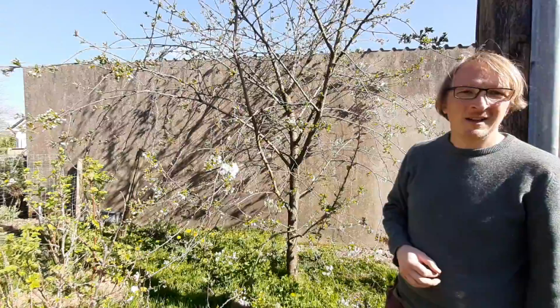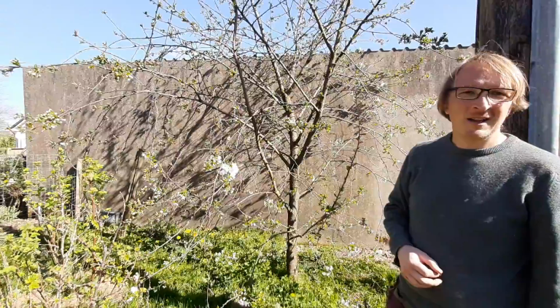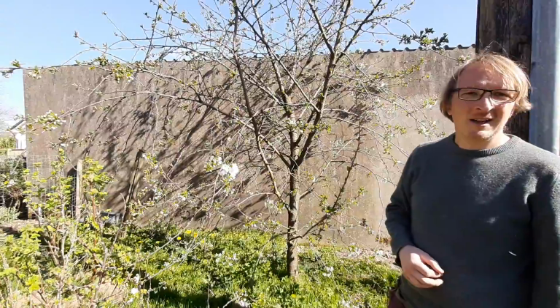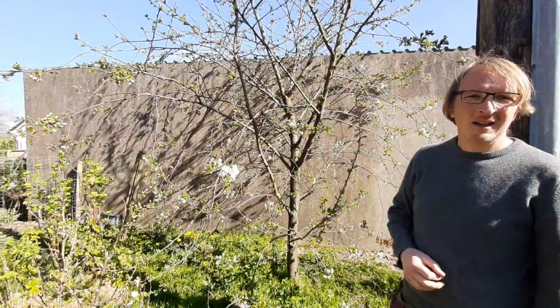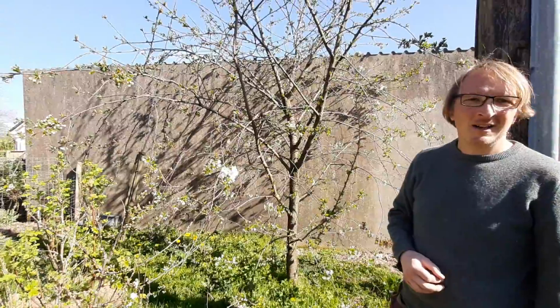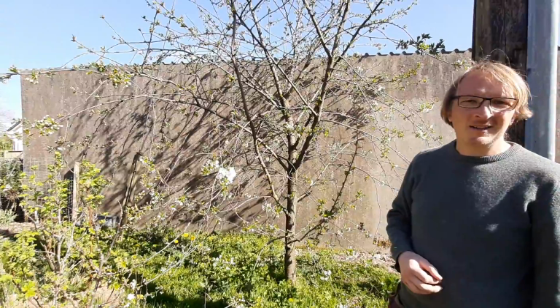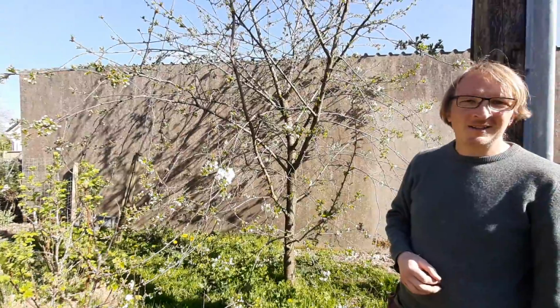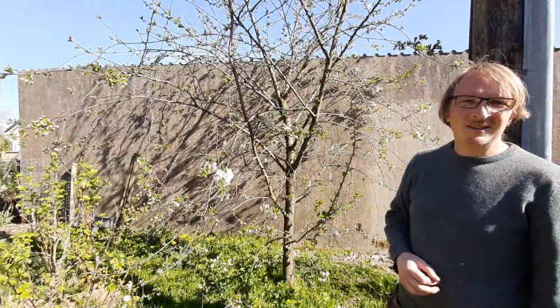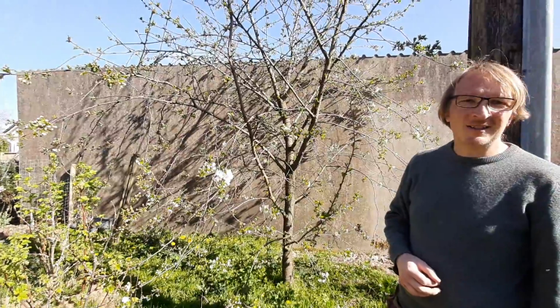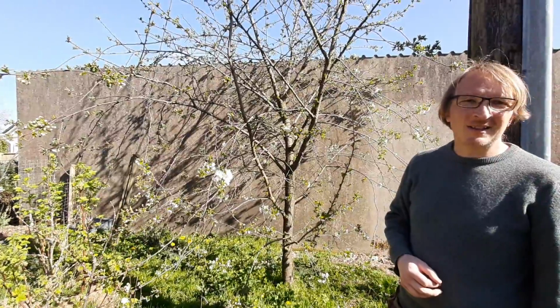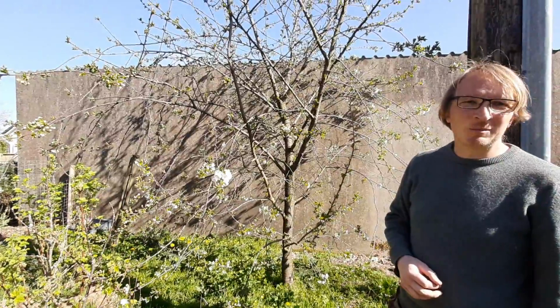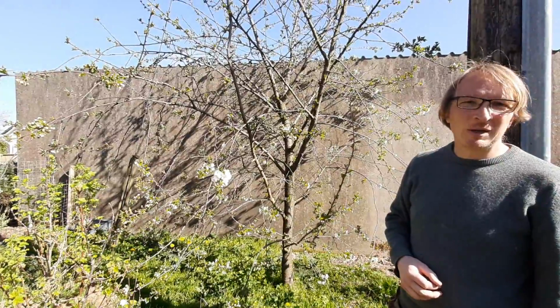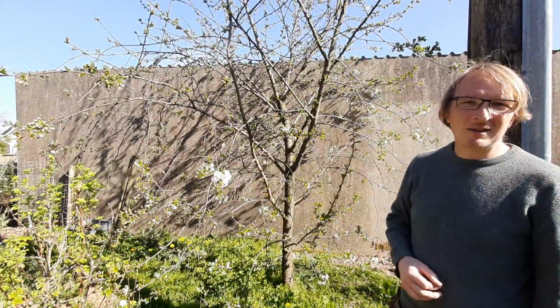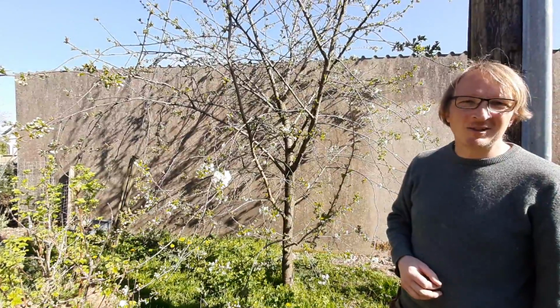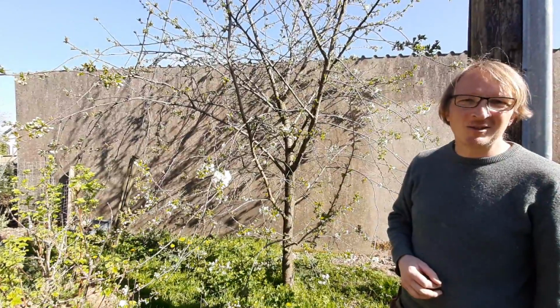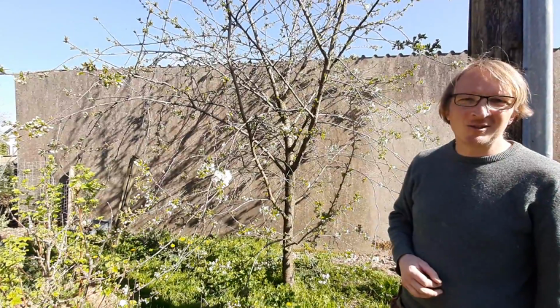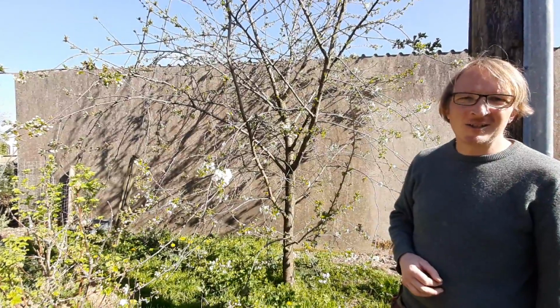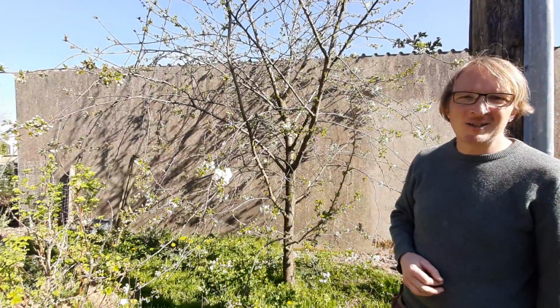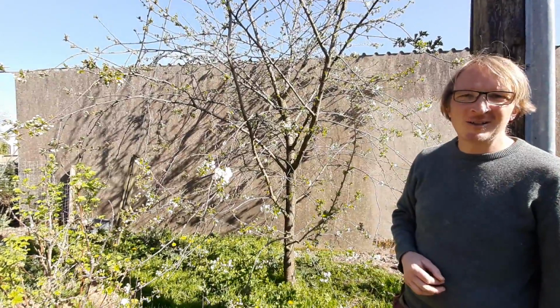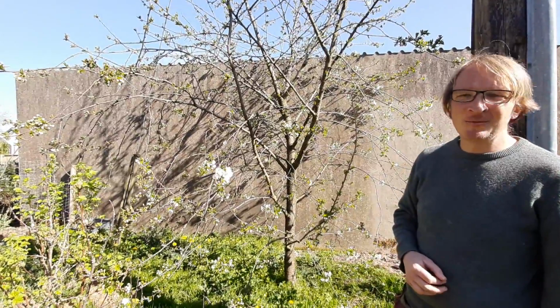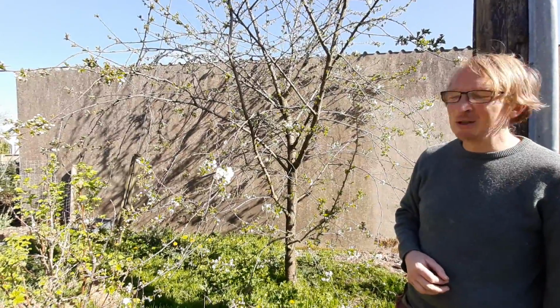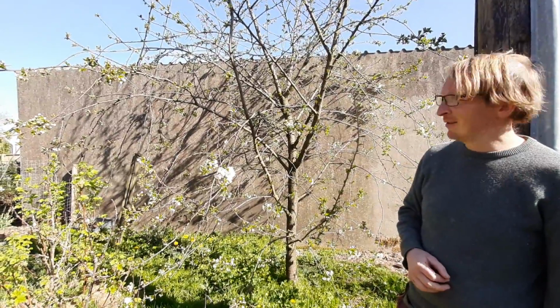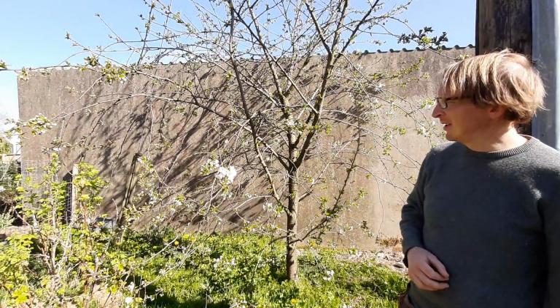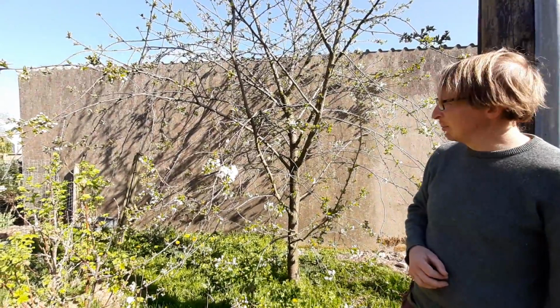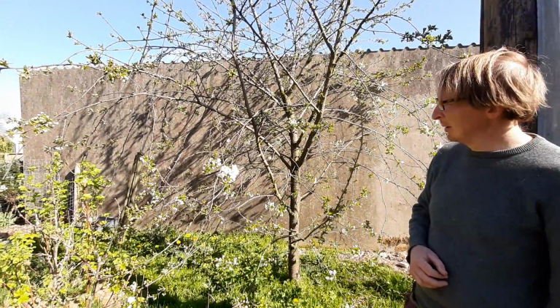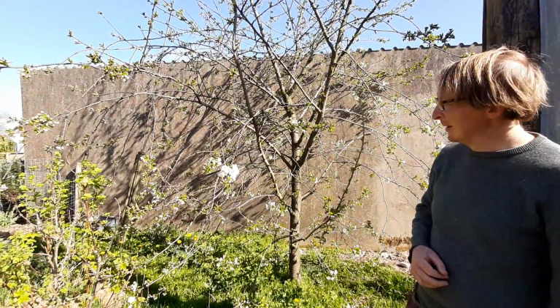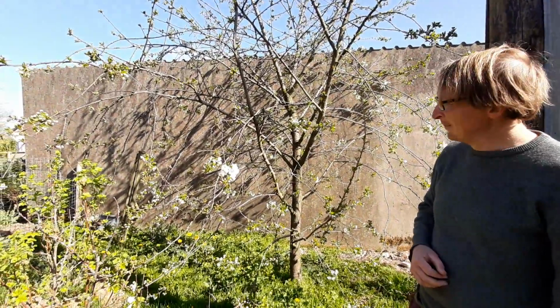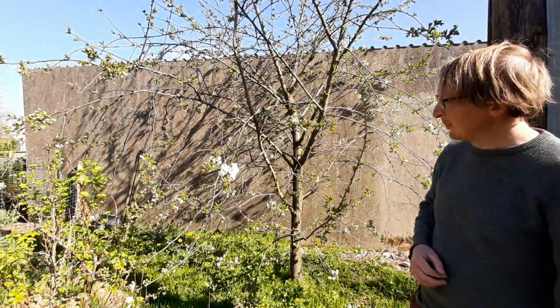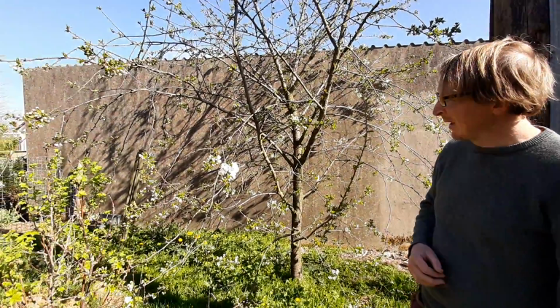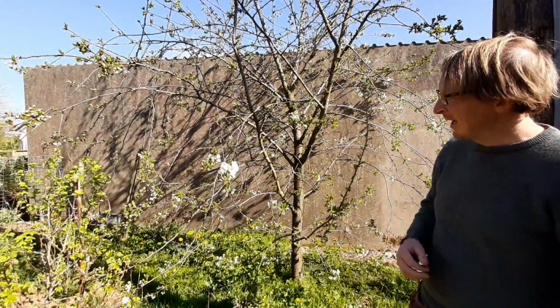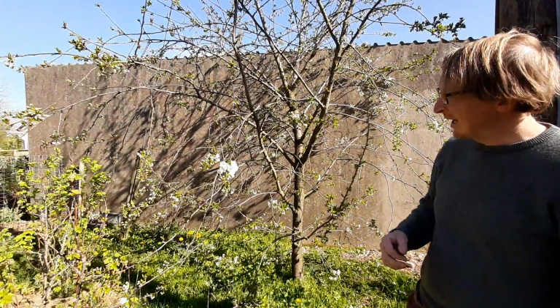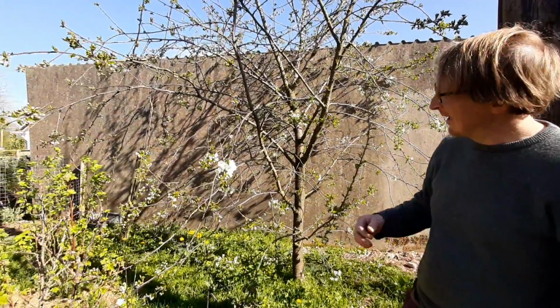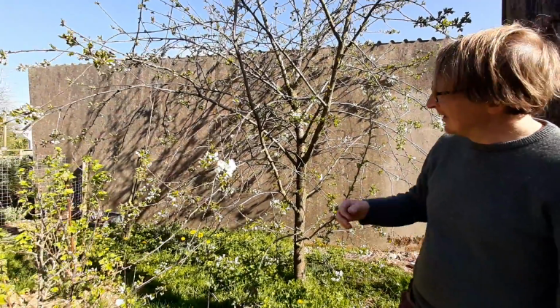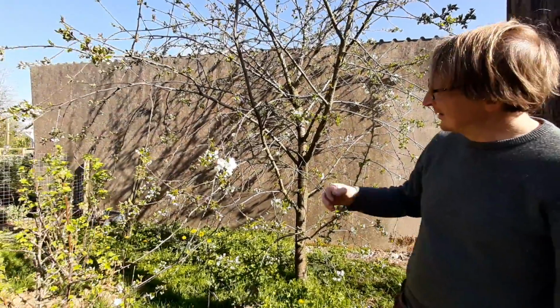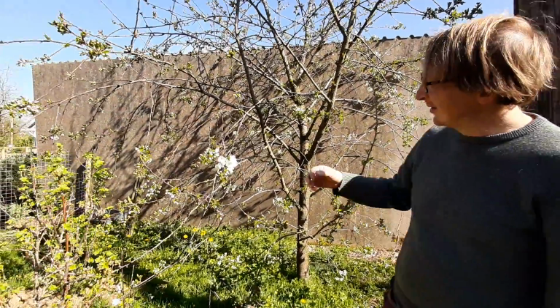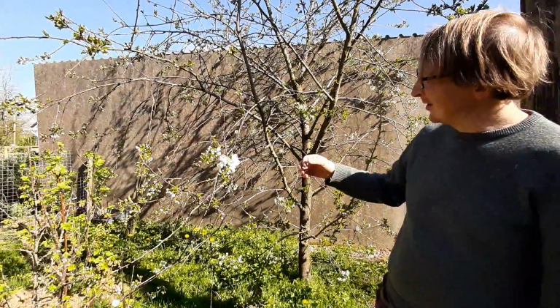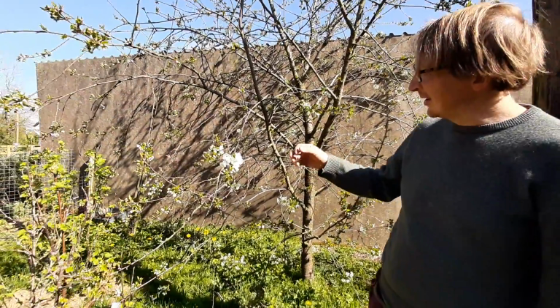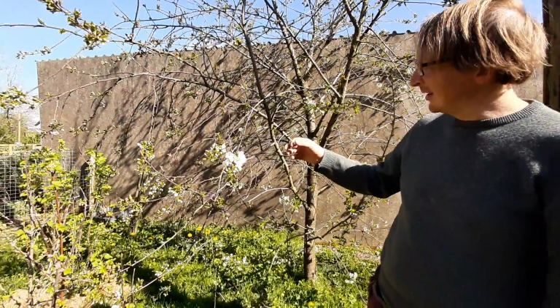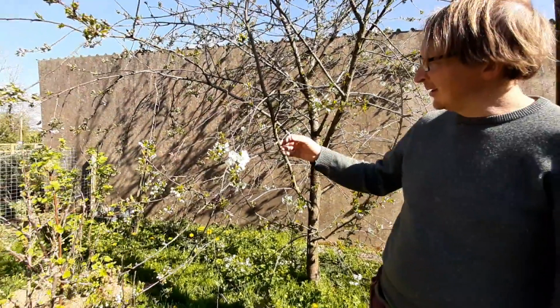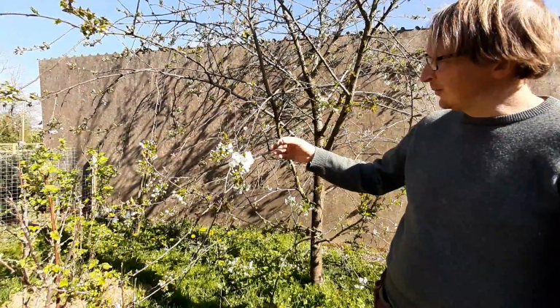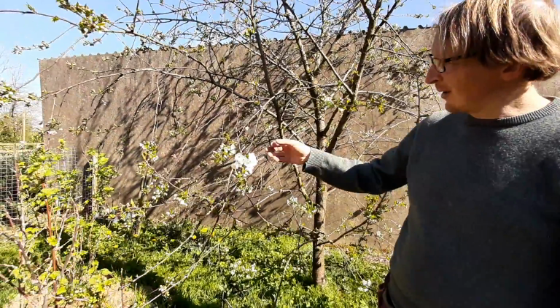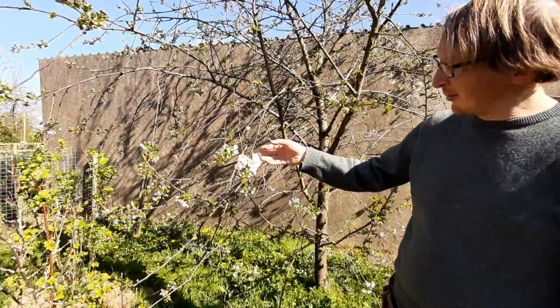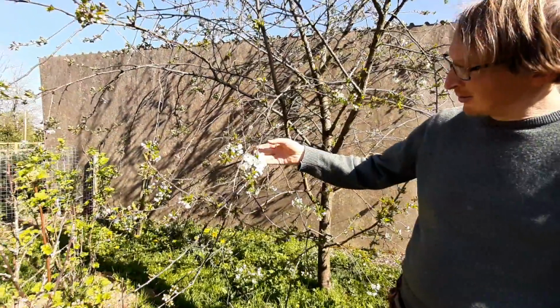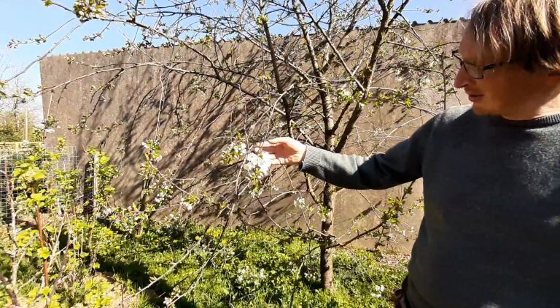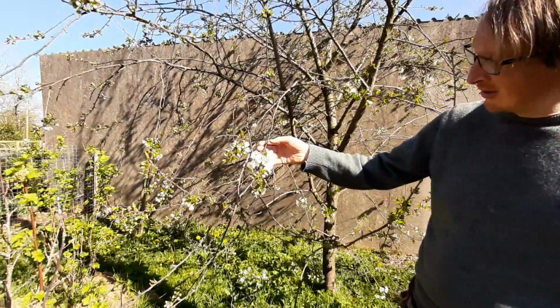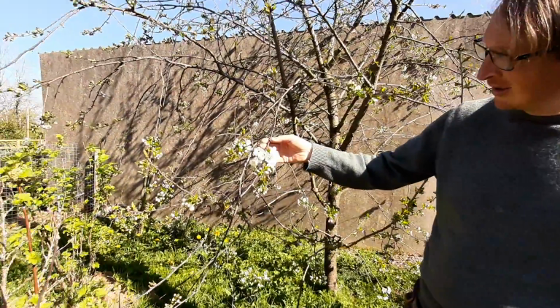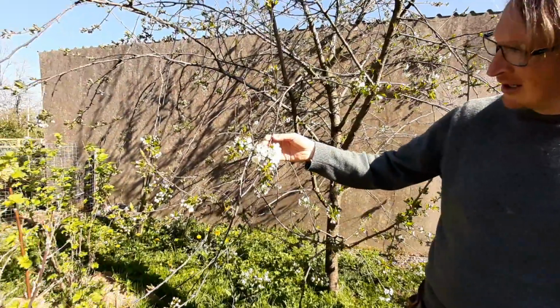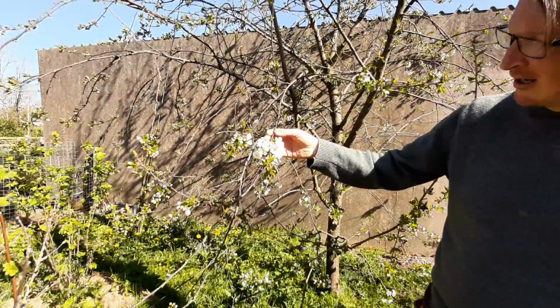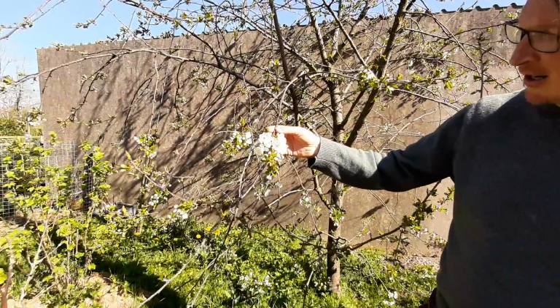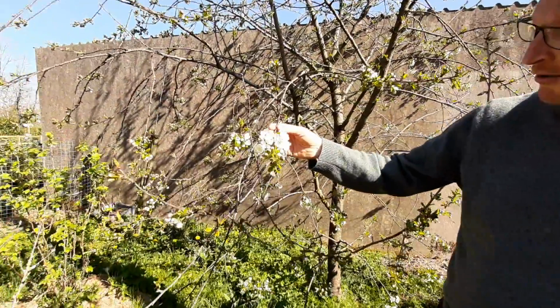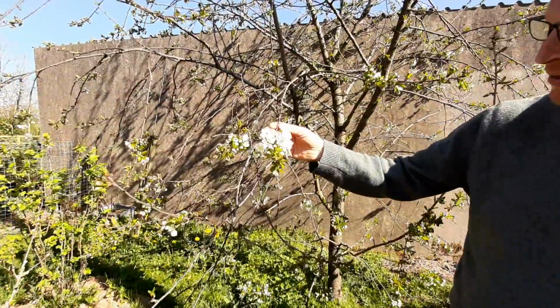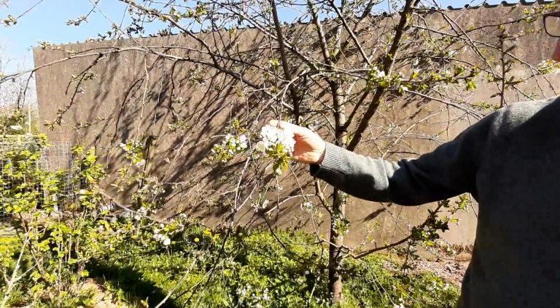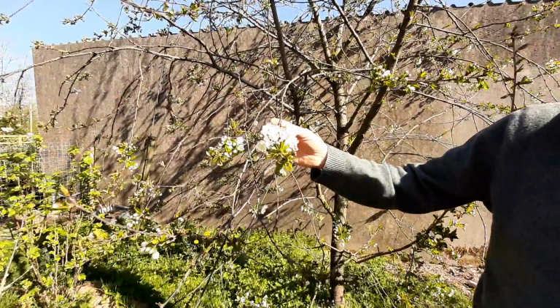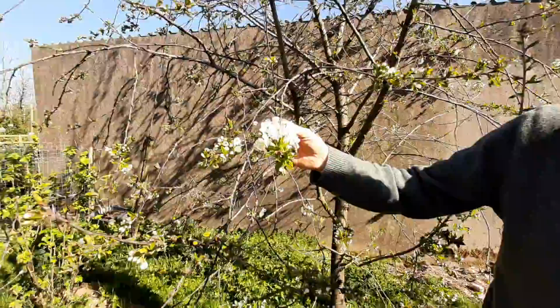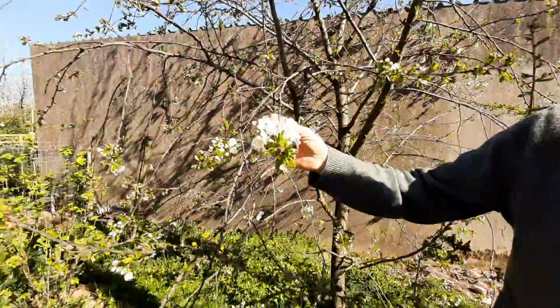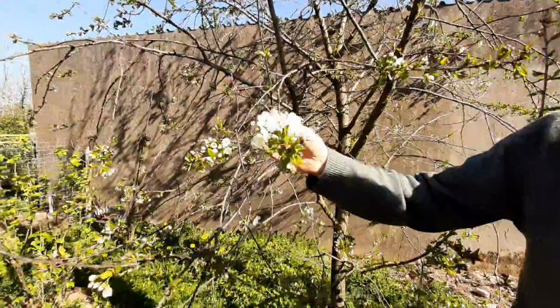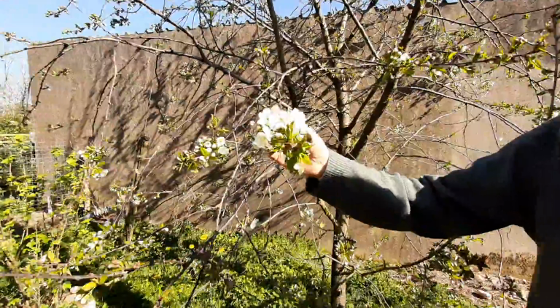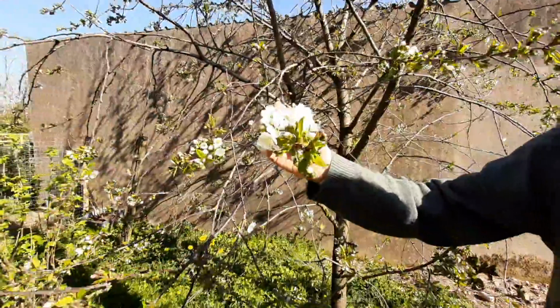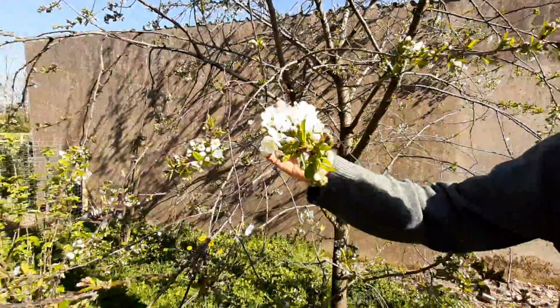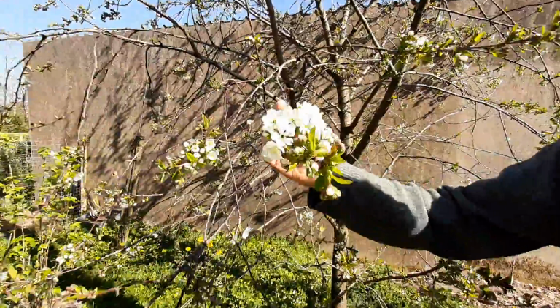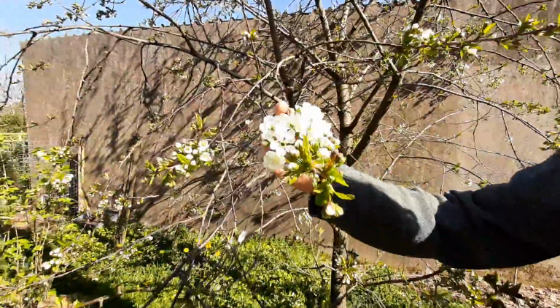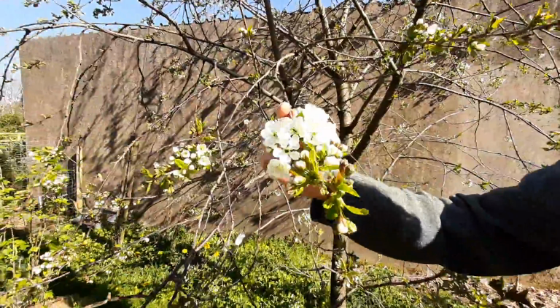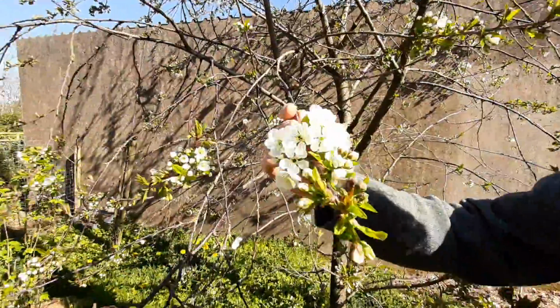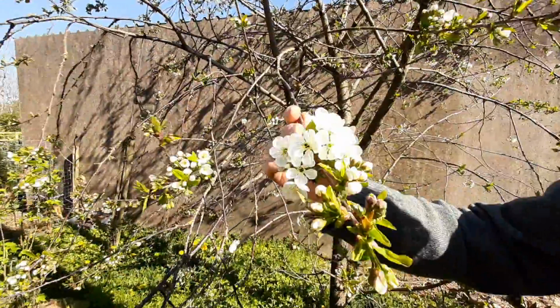Hi, this is Patrick Hunt here, middle of April, and the flowers are in bloom on the cherry tree.